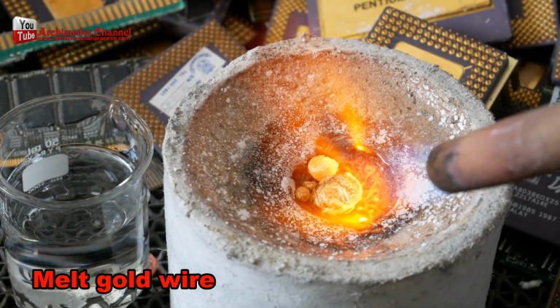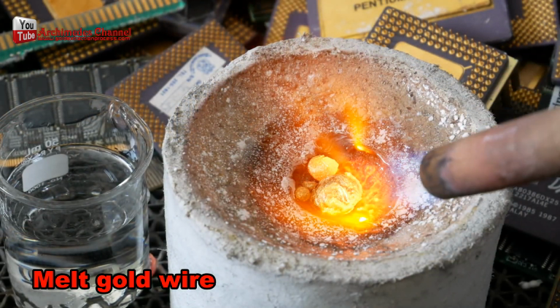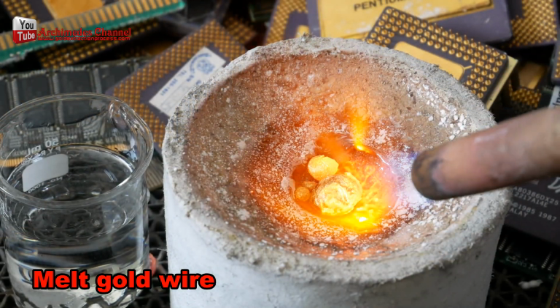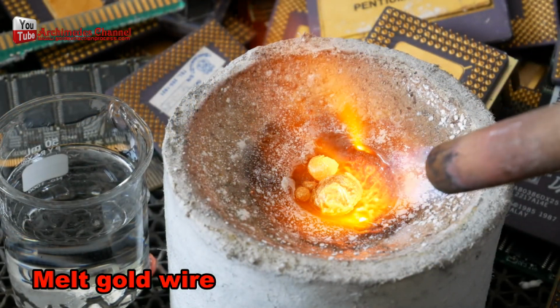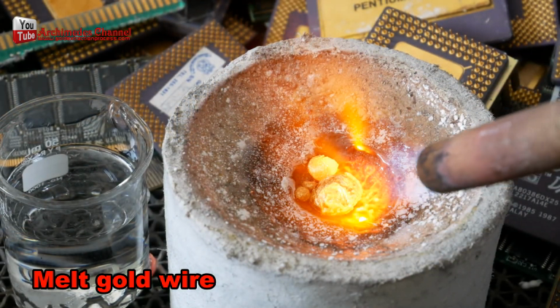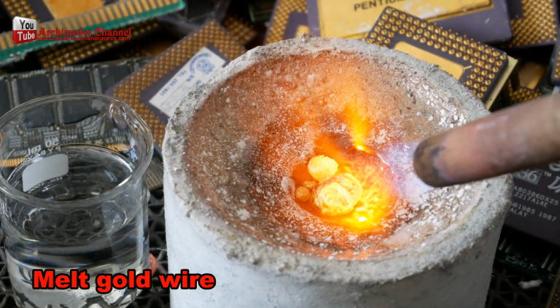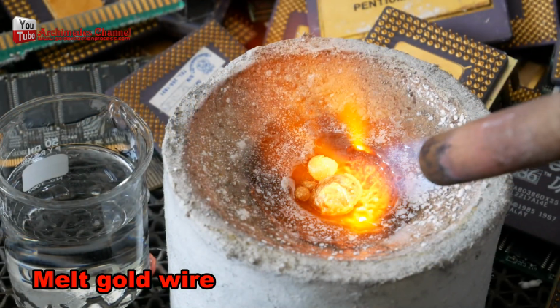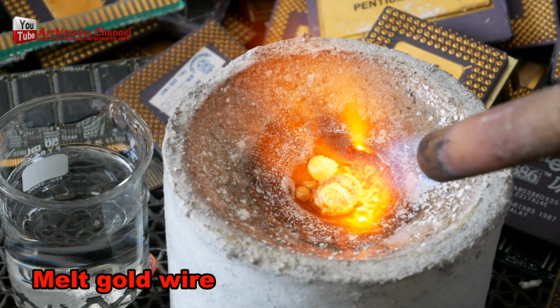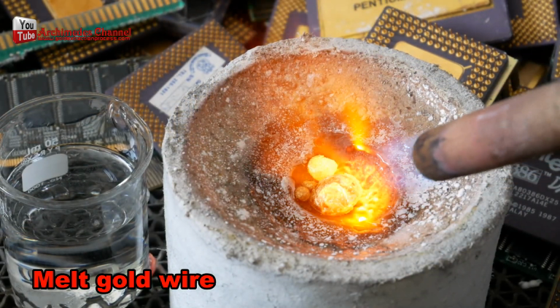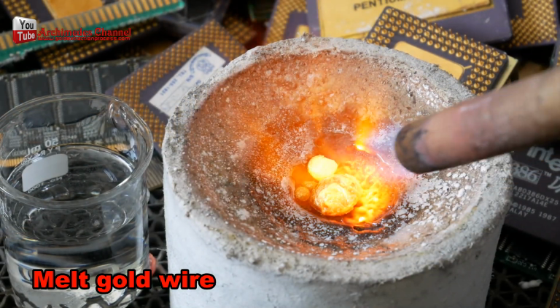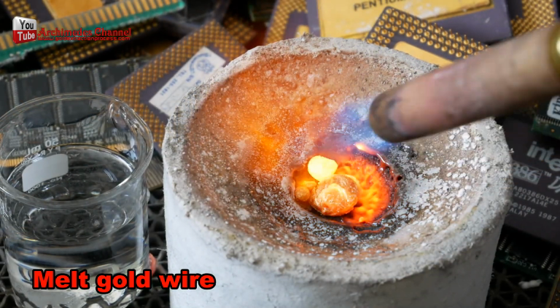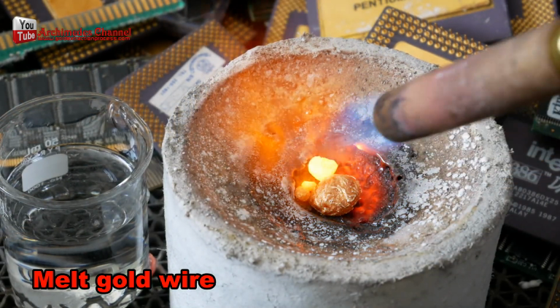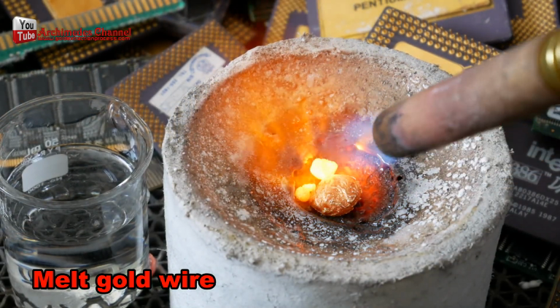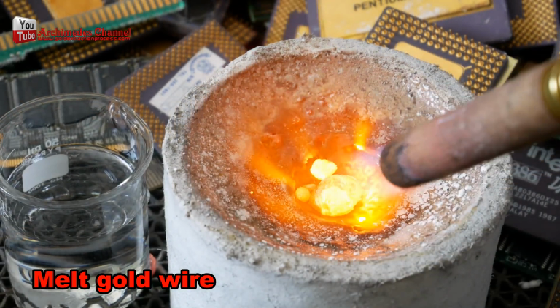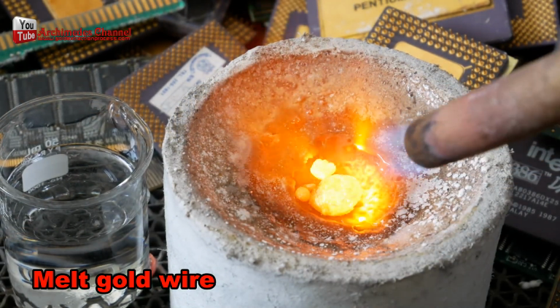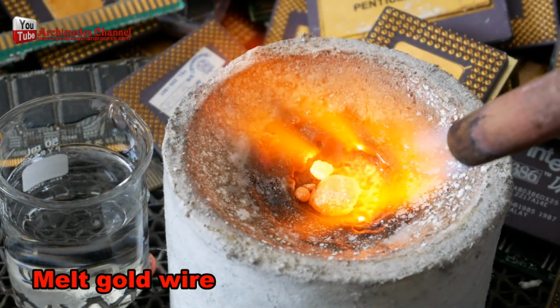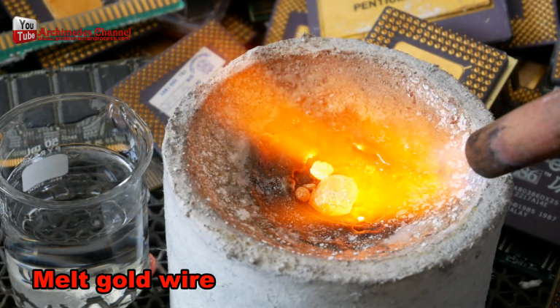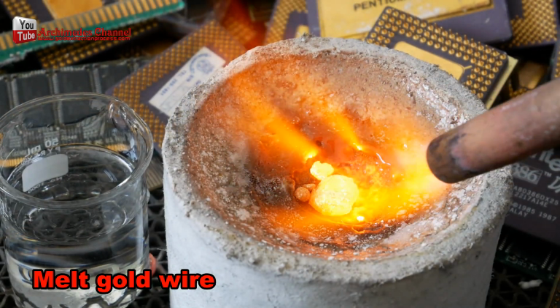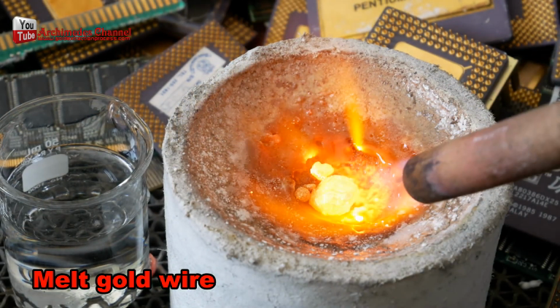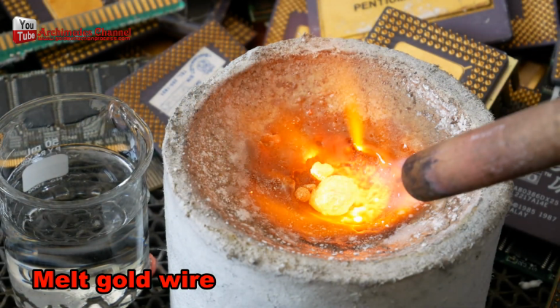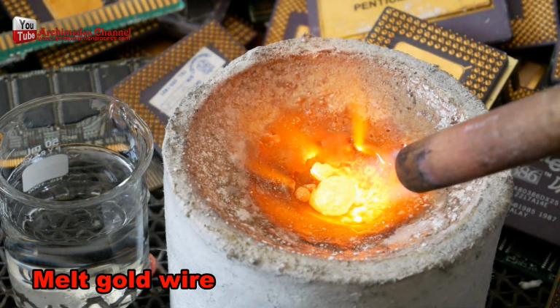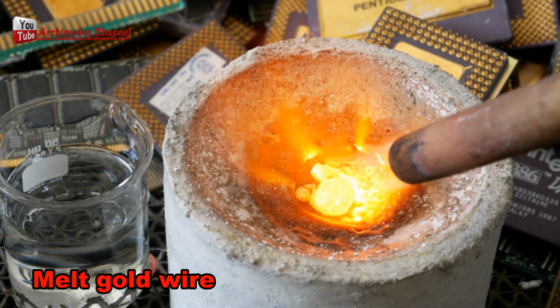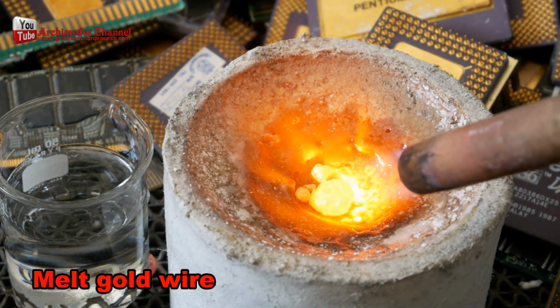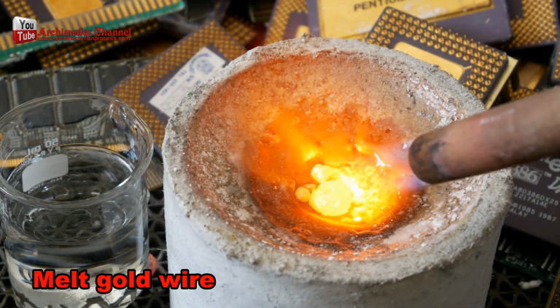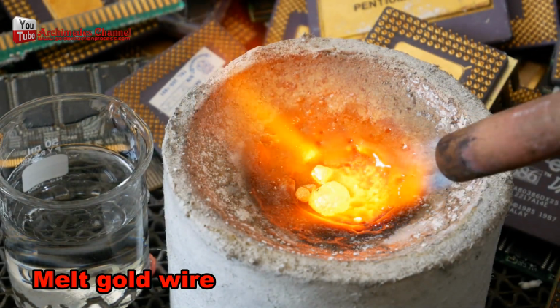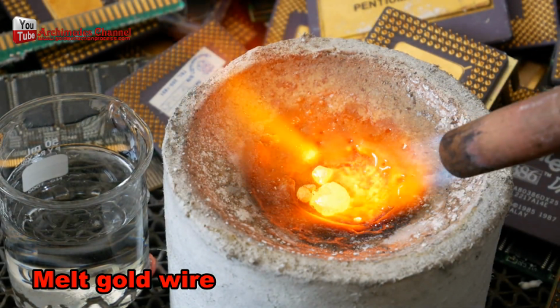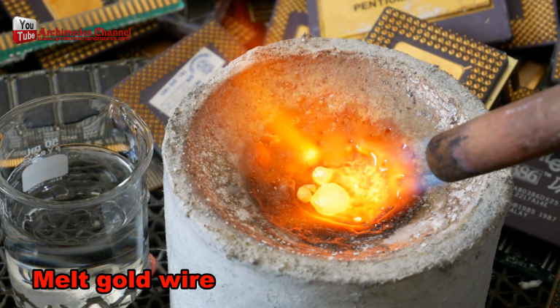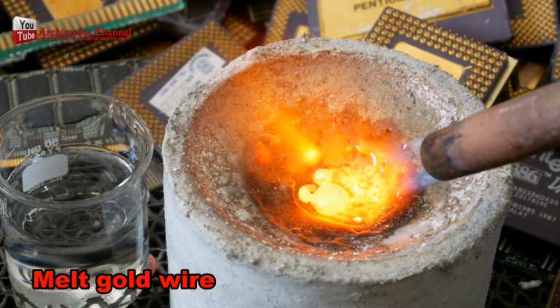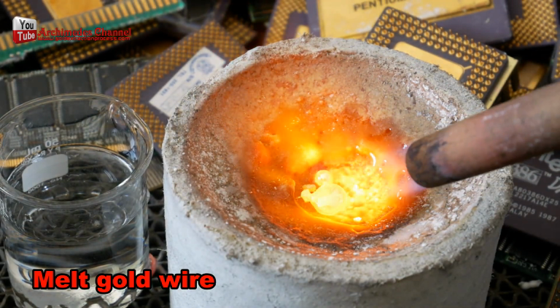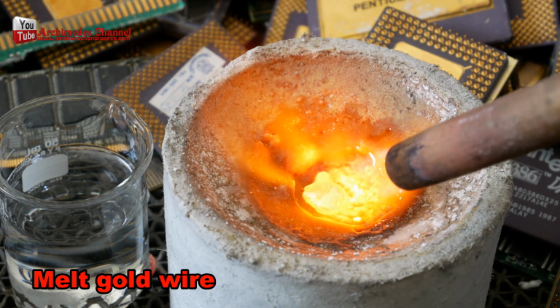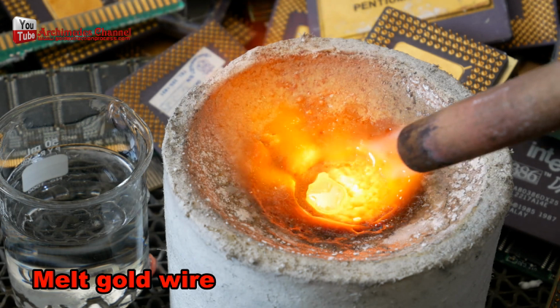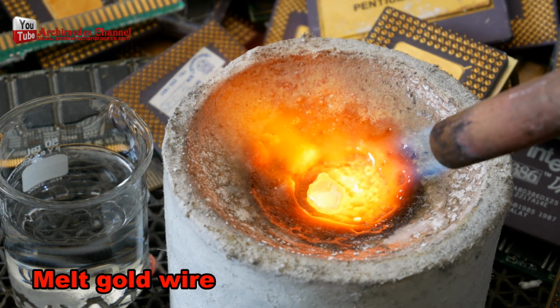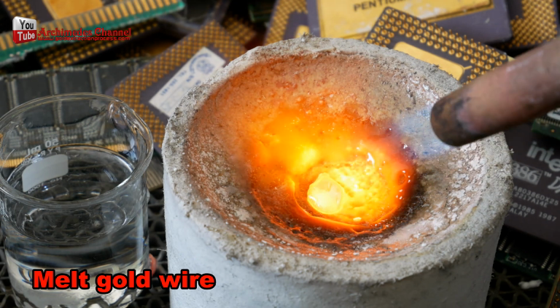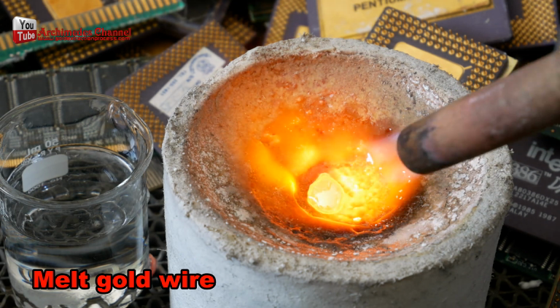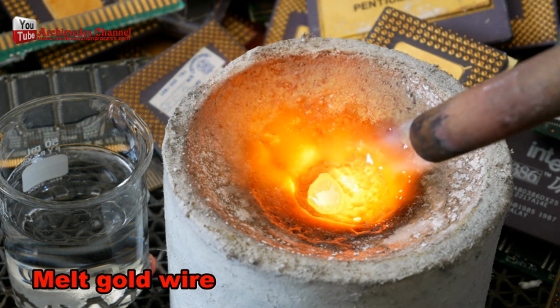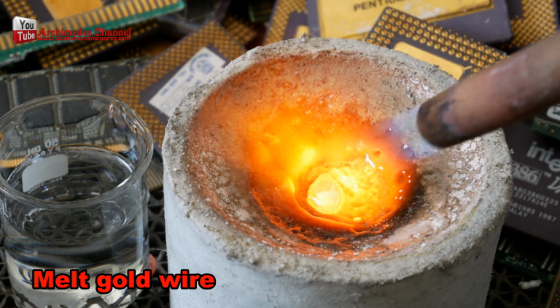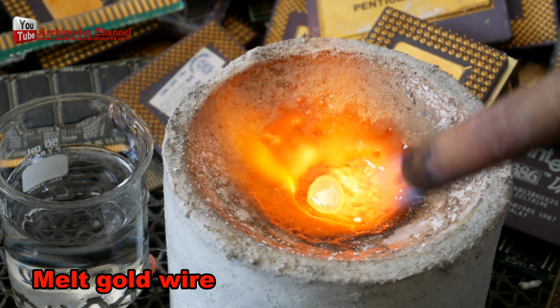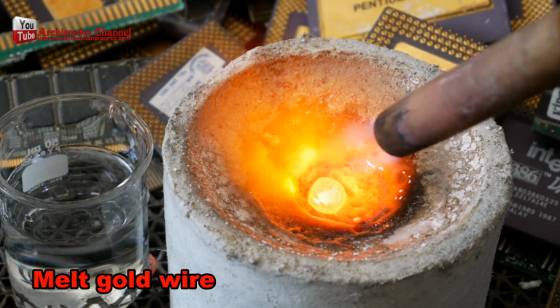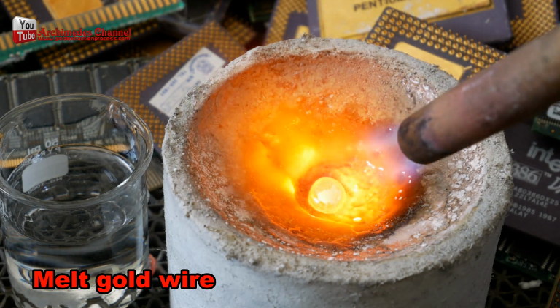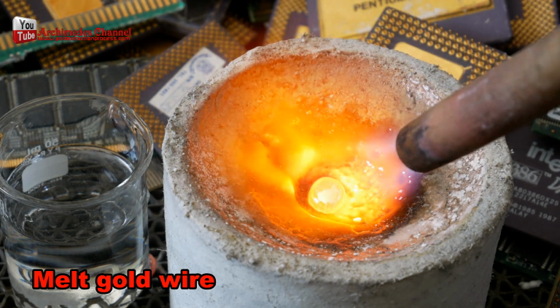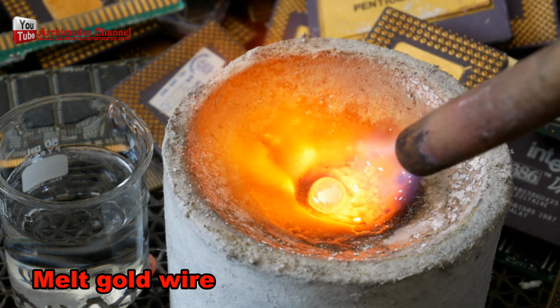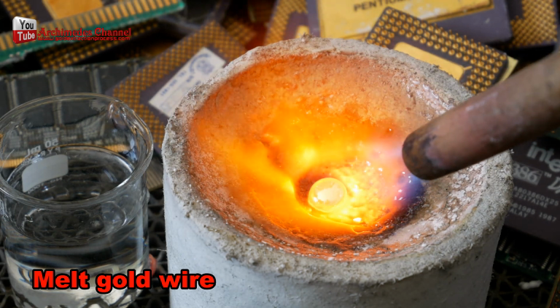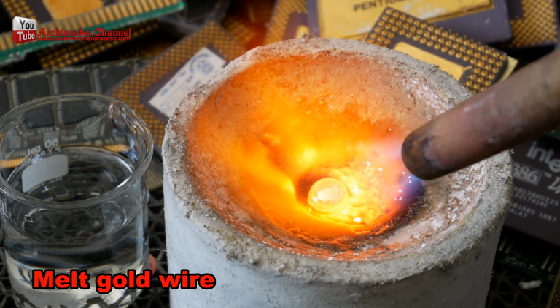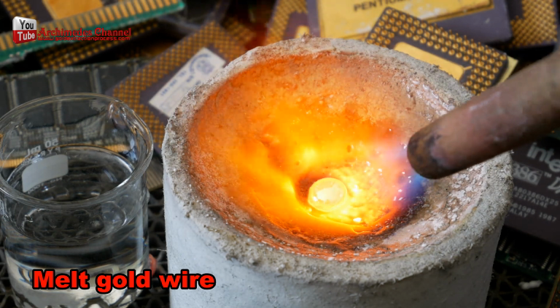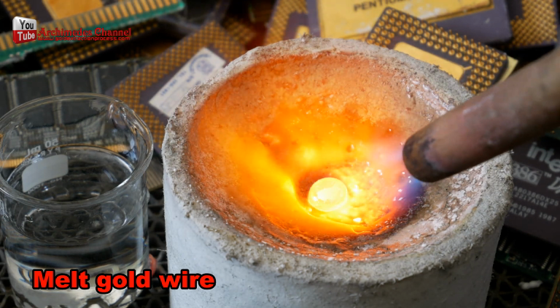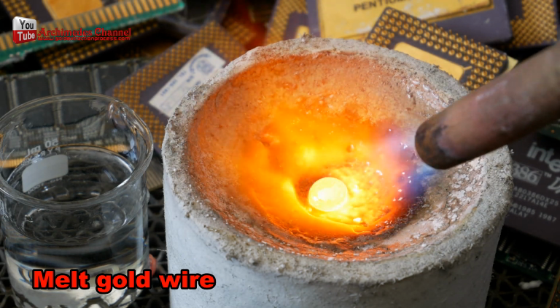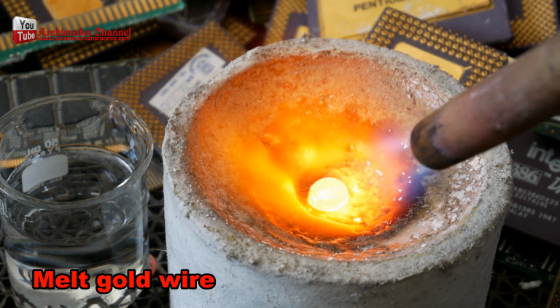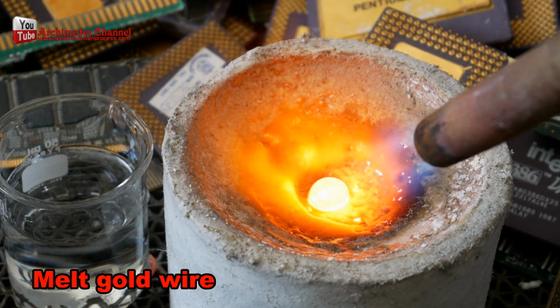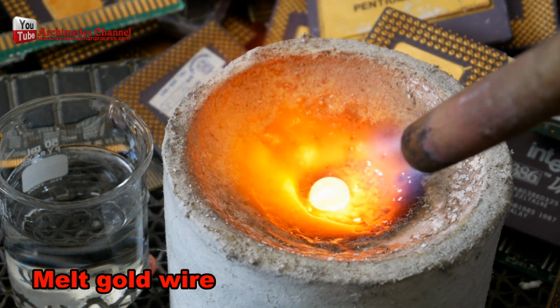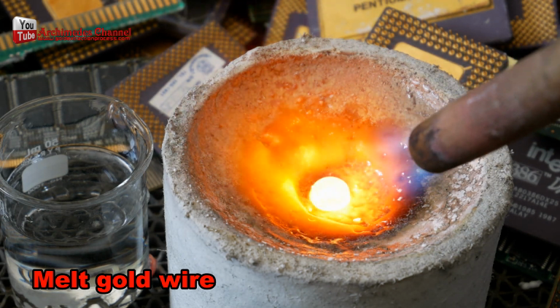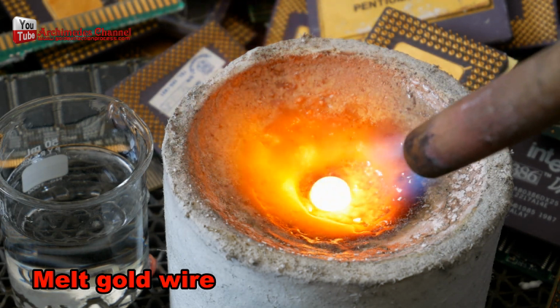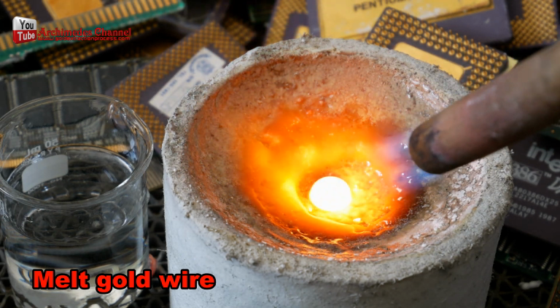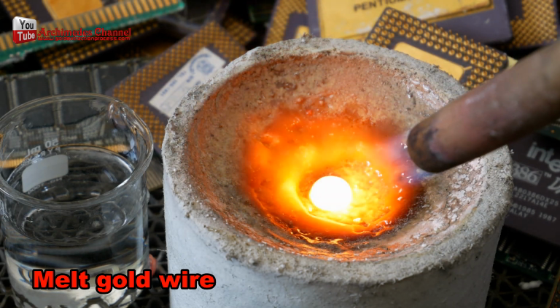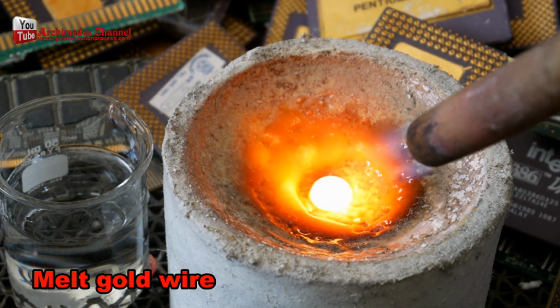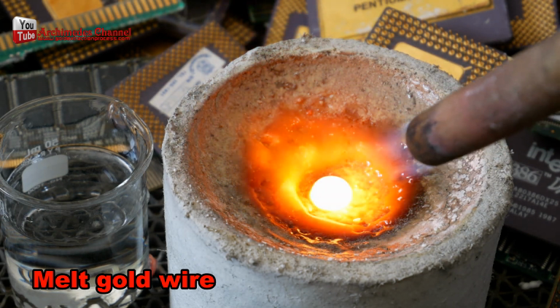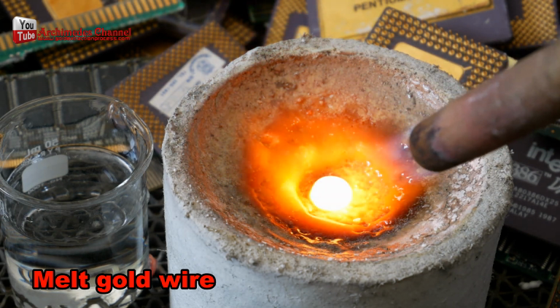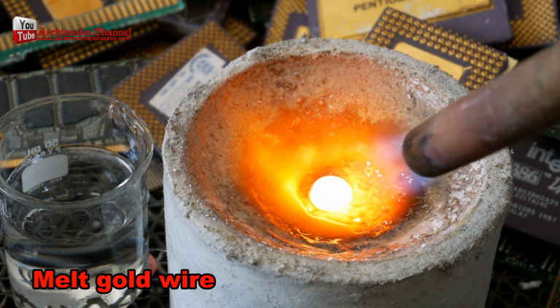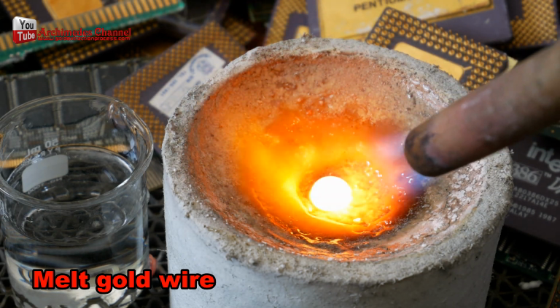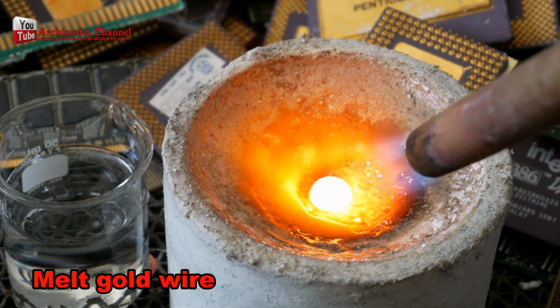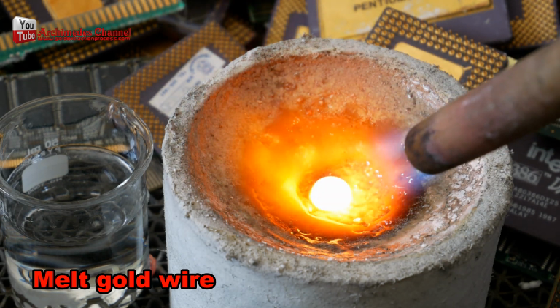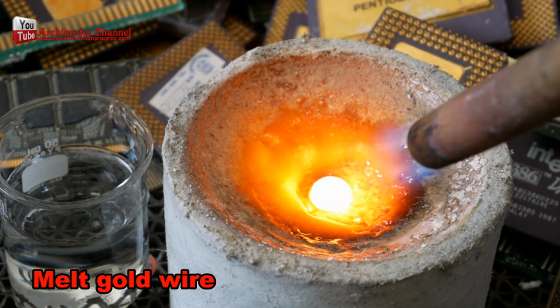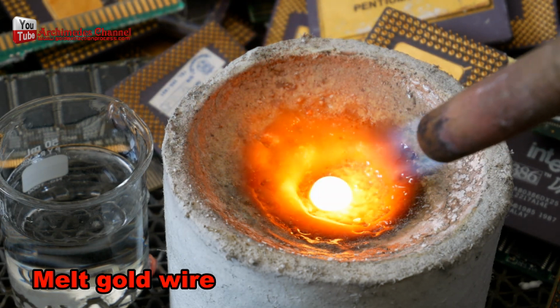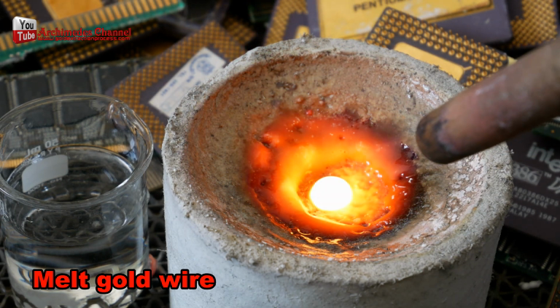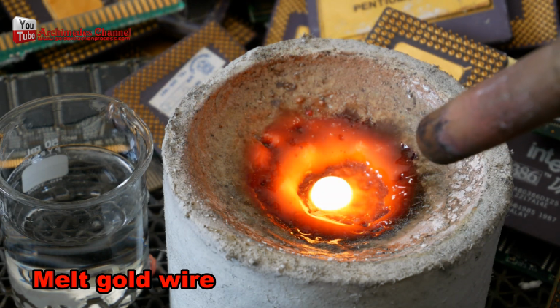To smelt gold, I used a blowtorch gas torch butane with a small amount of powder first, for better smelting.